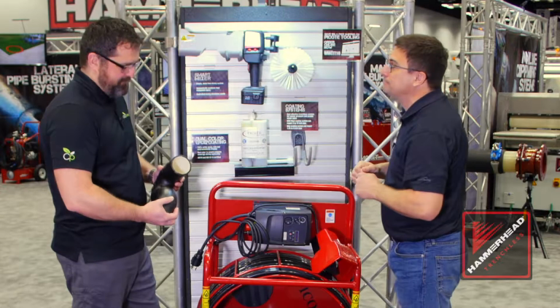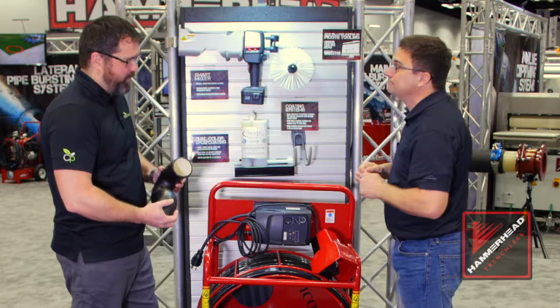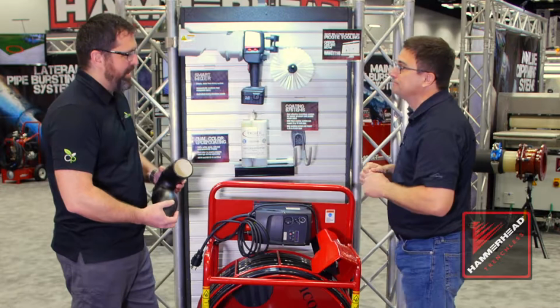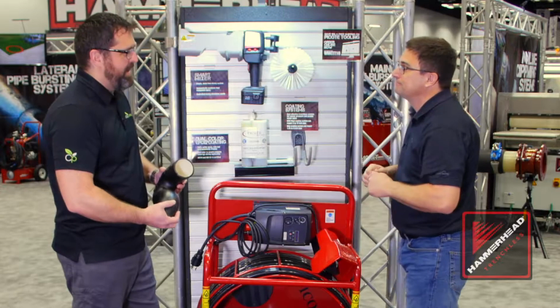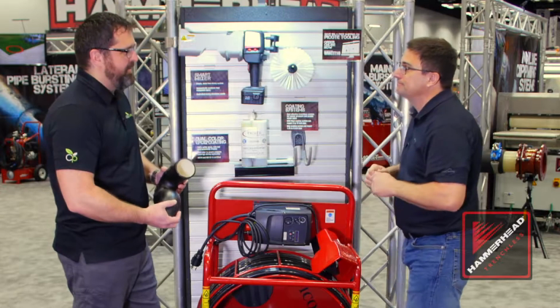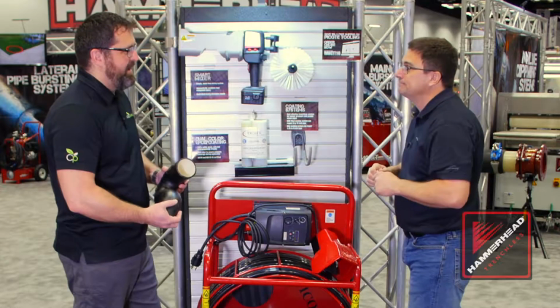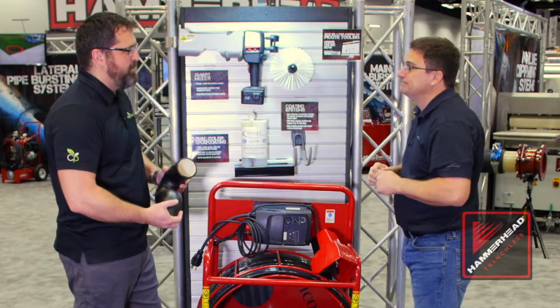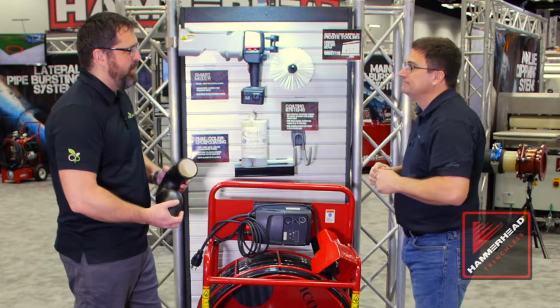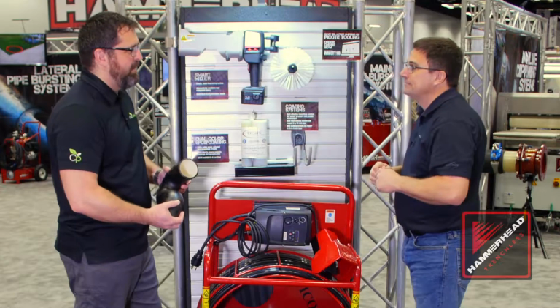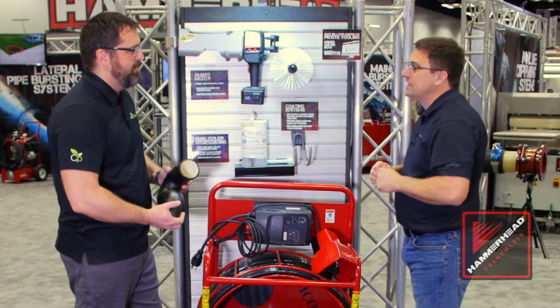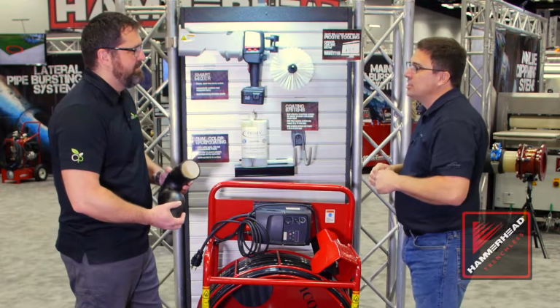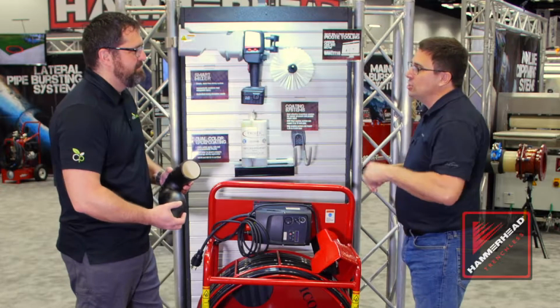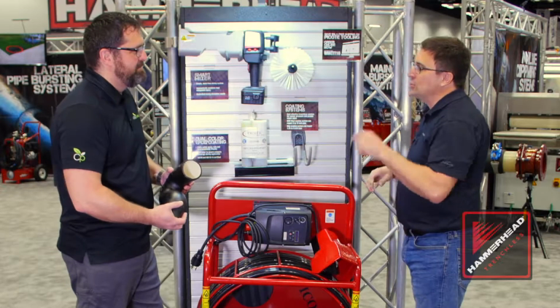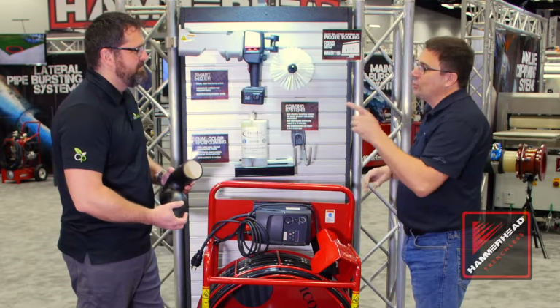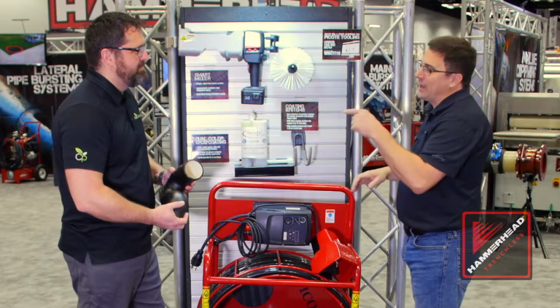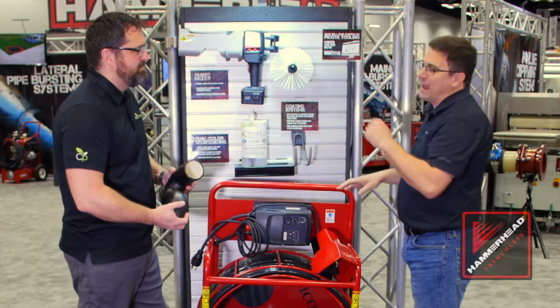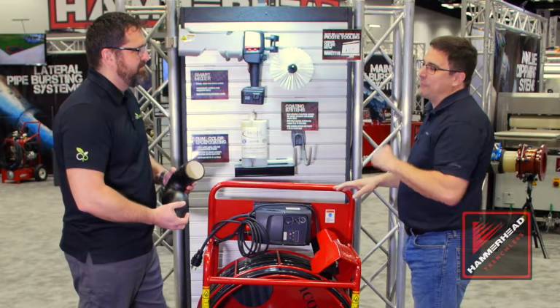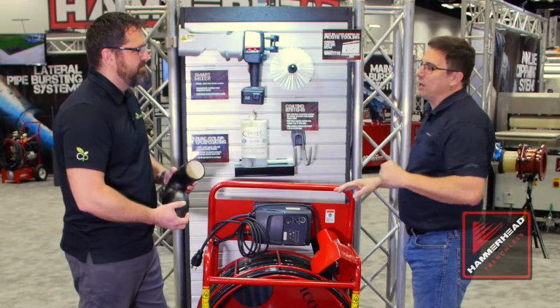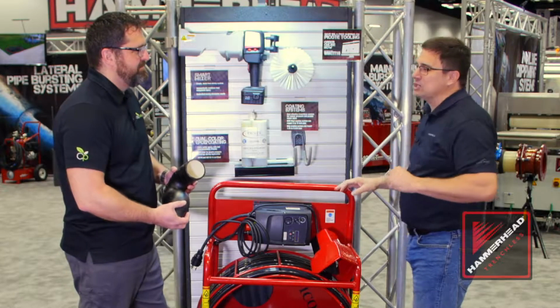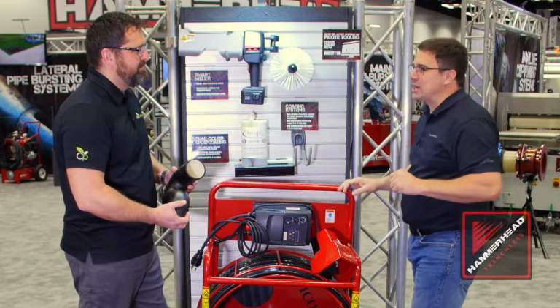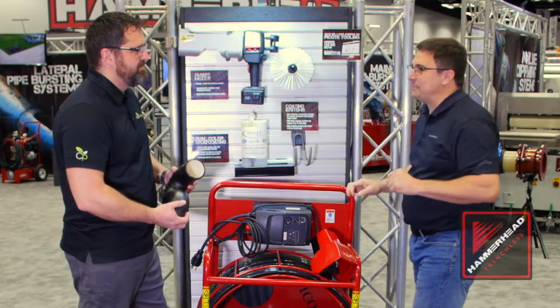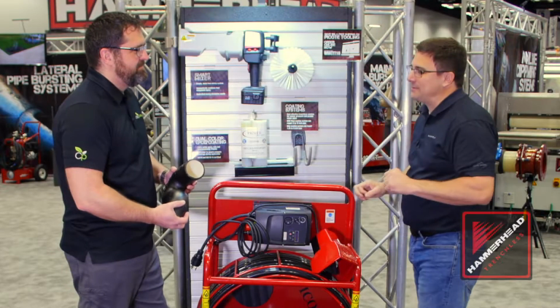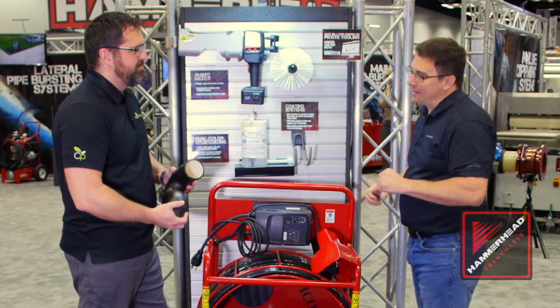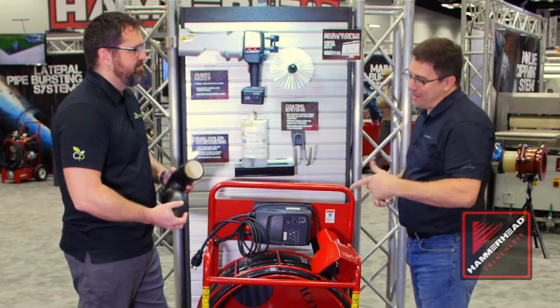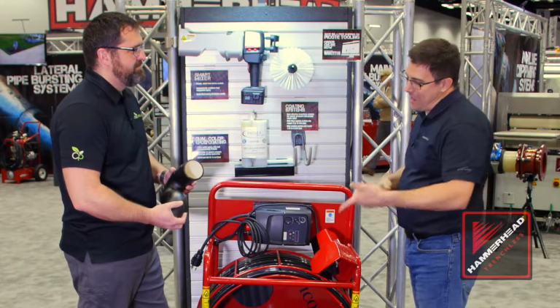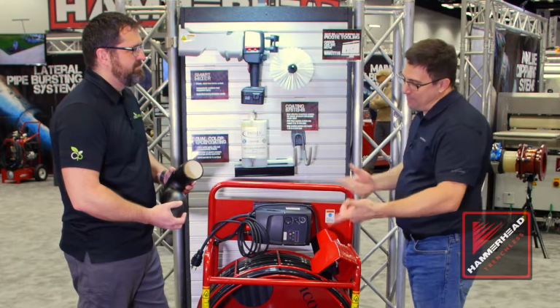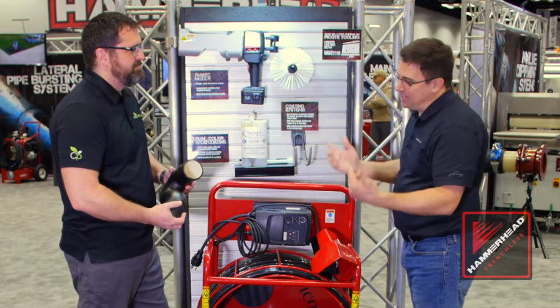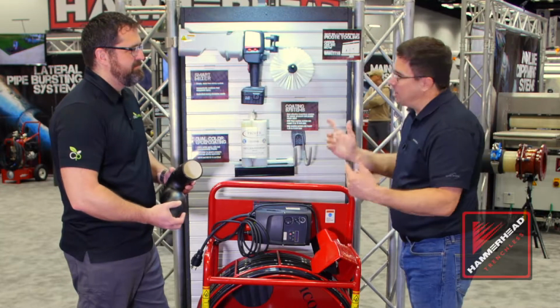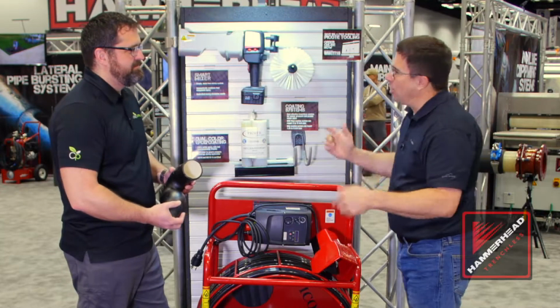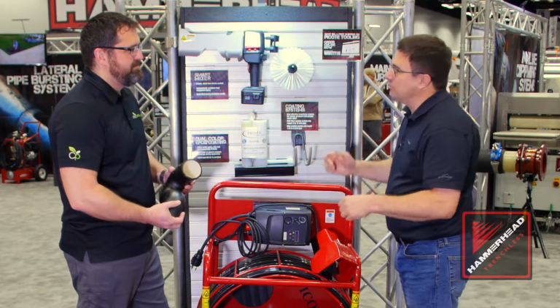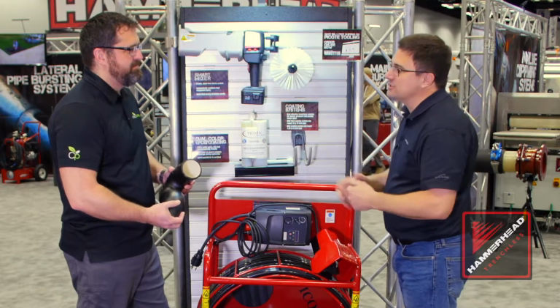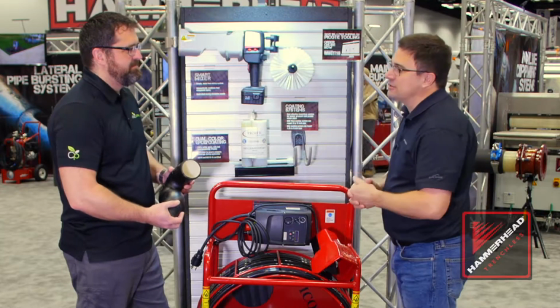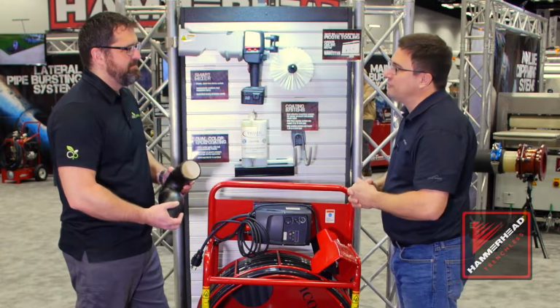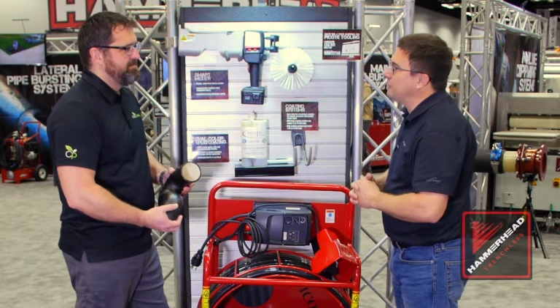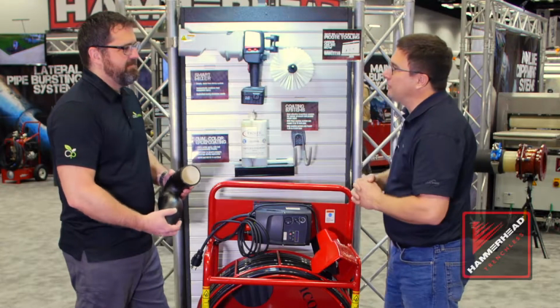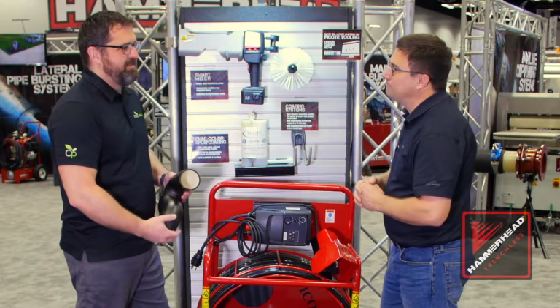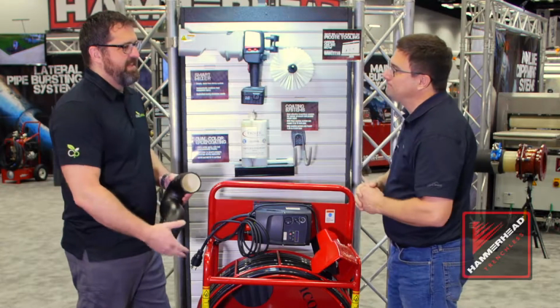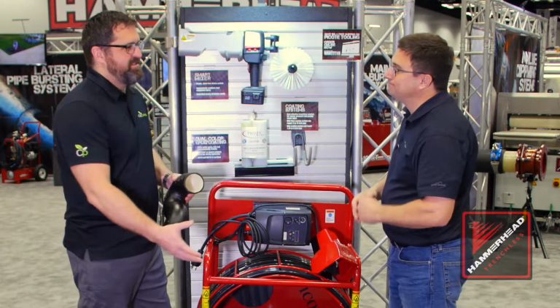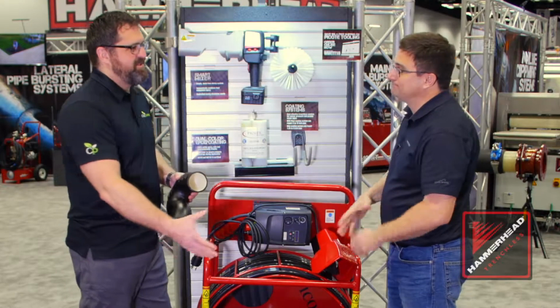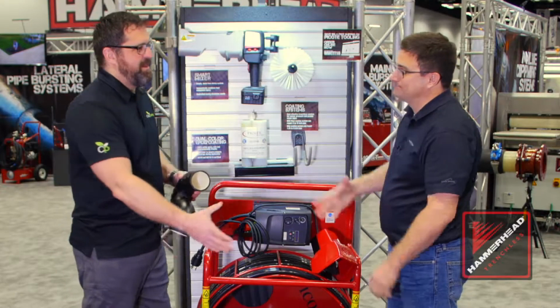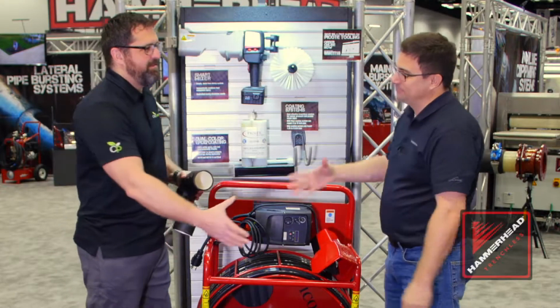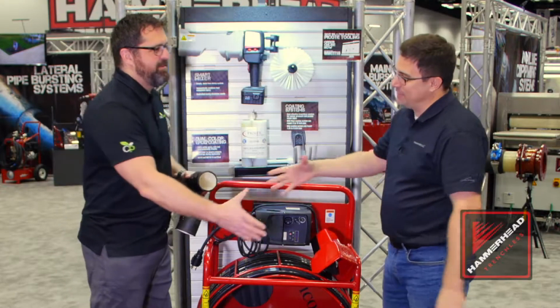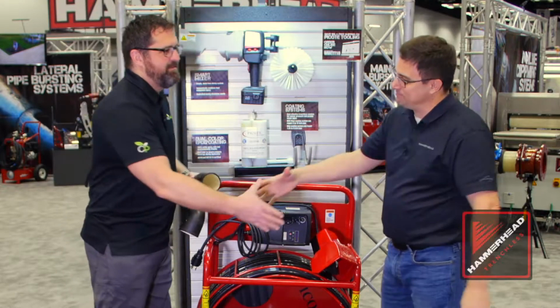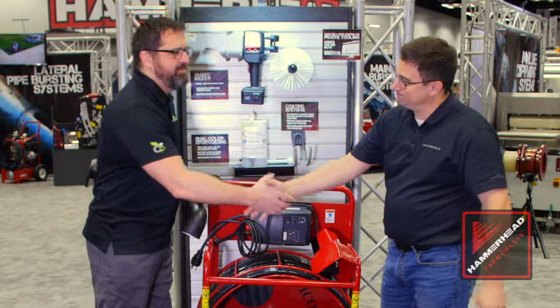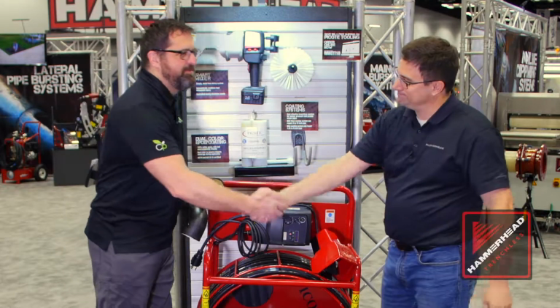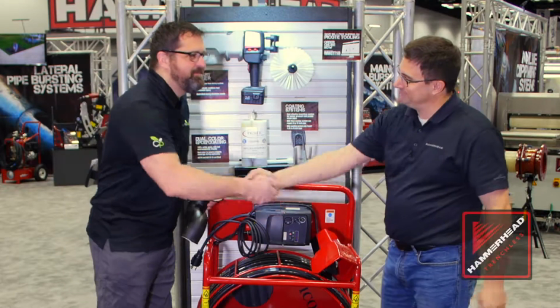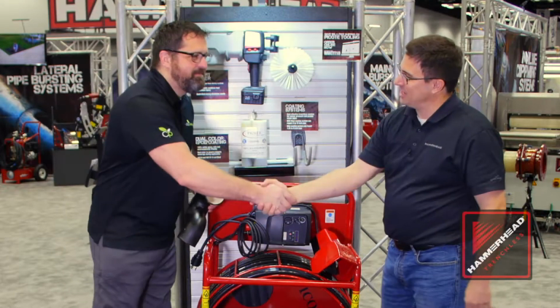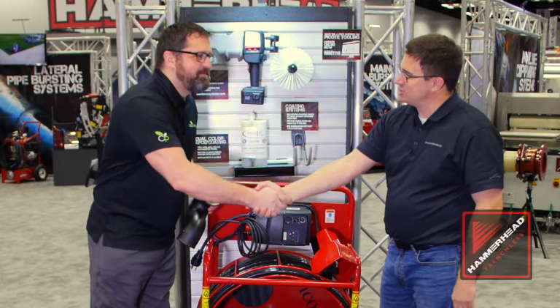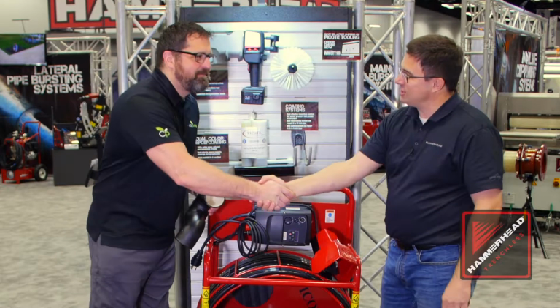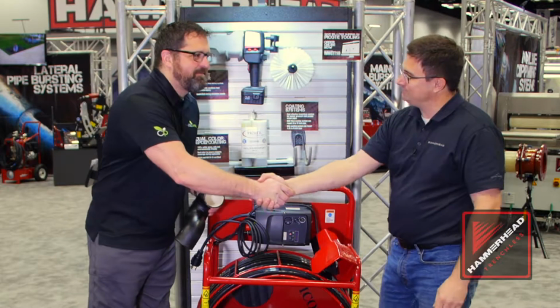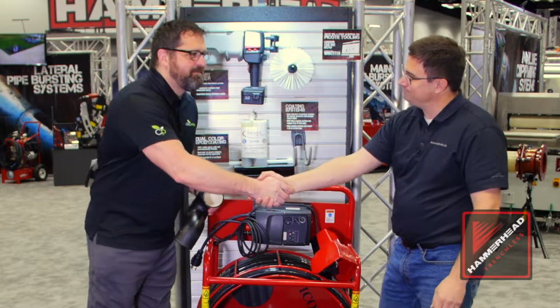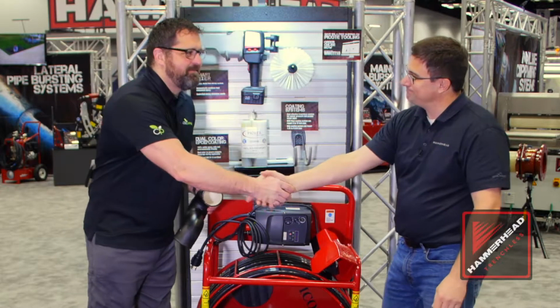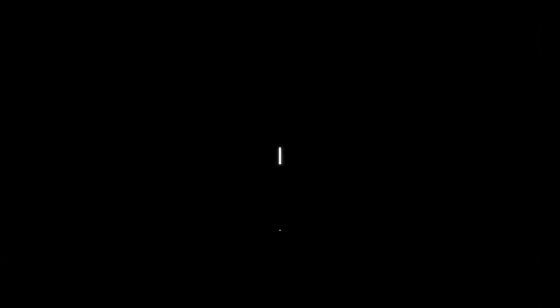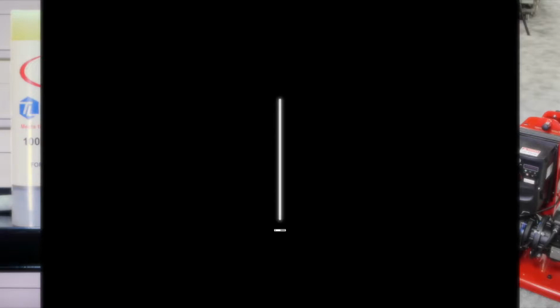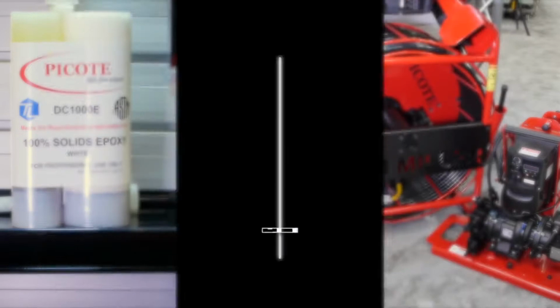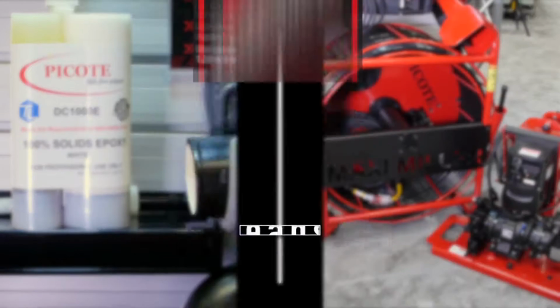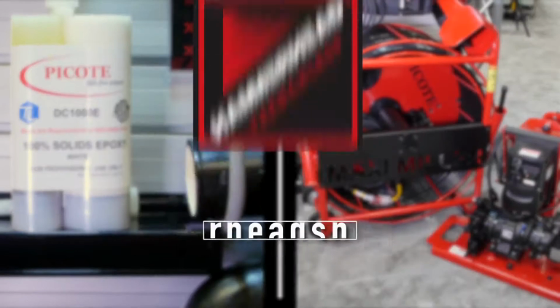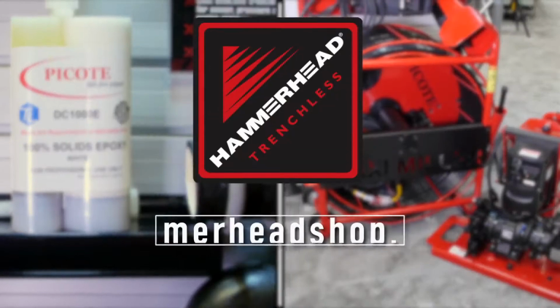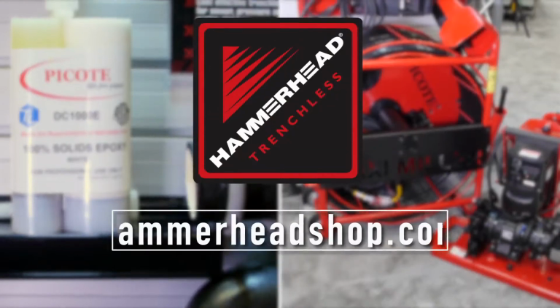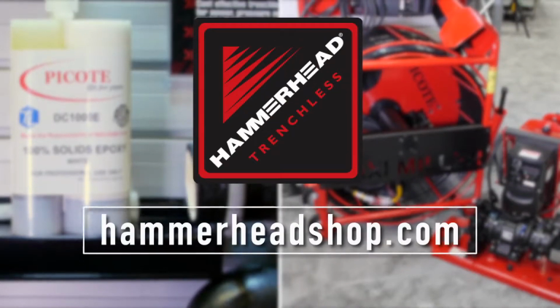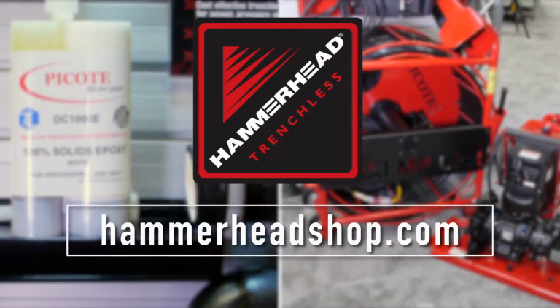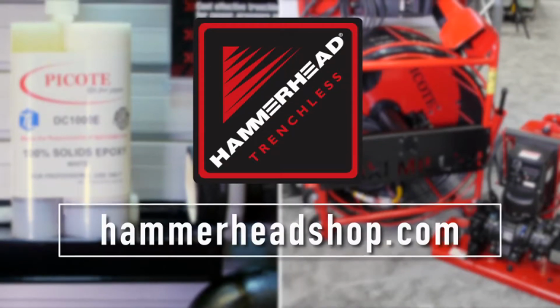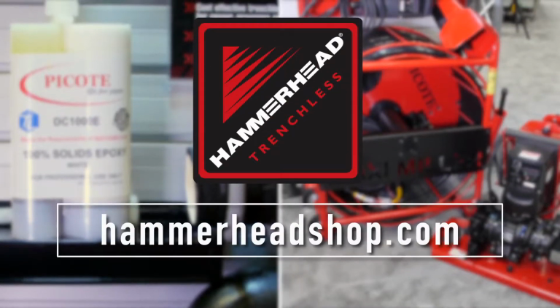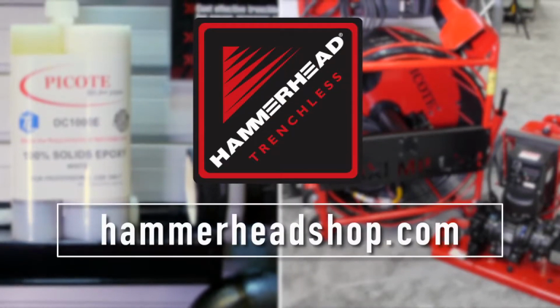Where can I find more? You can go to hammerheadshop.com and get all this stuff there. Thanks Jeff.